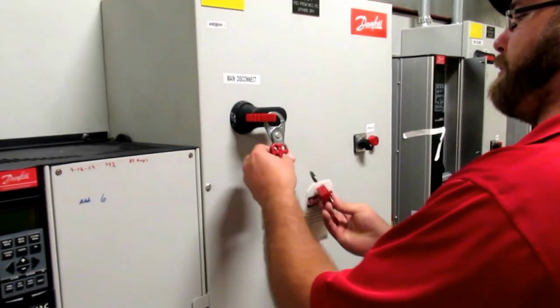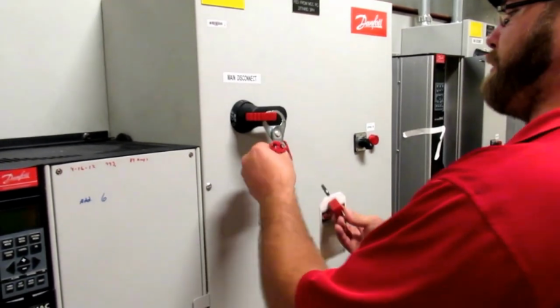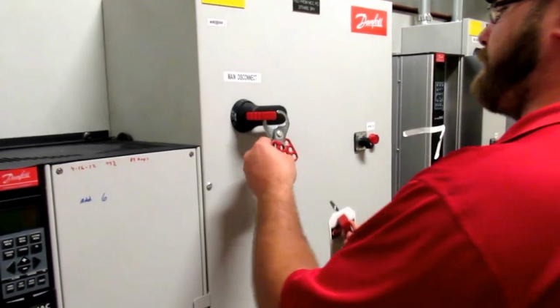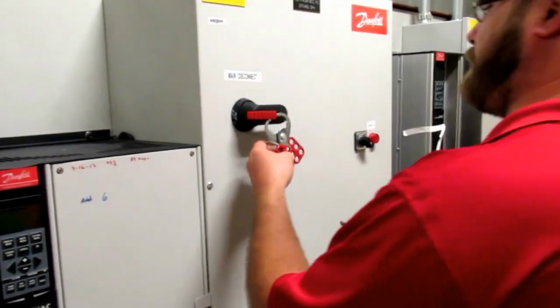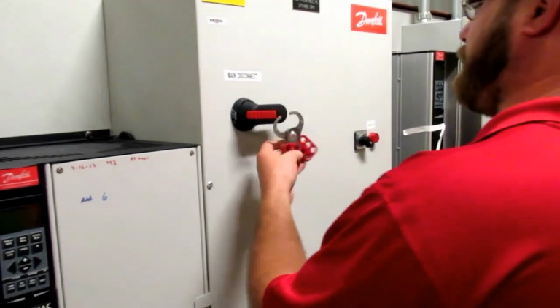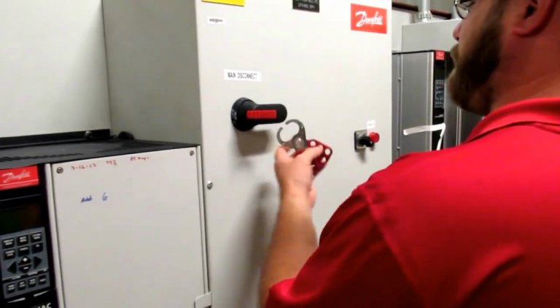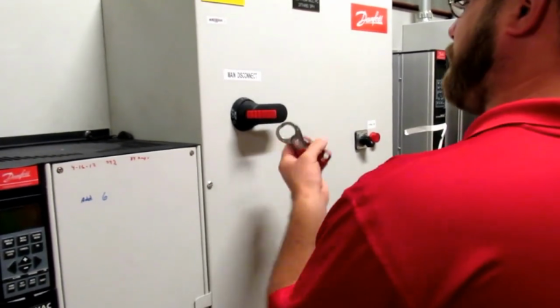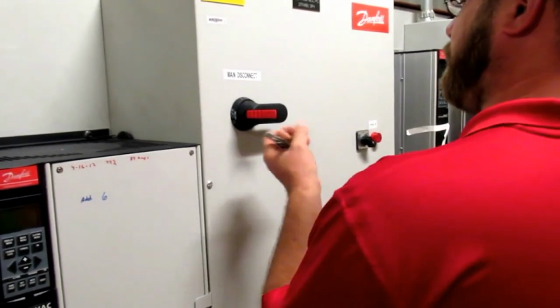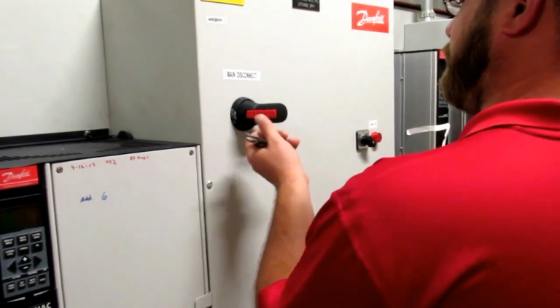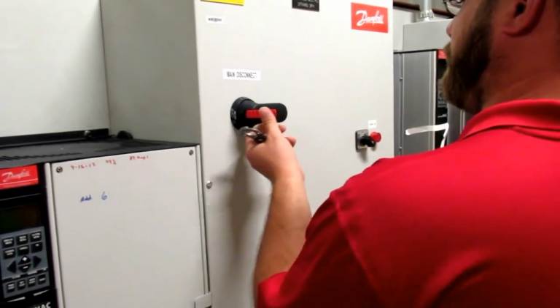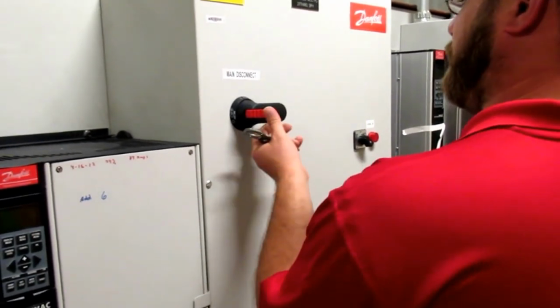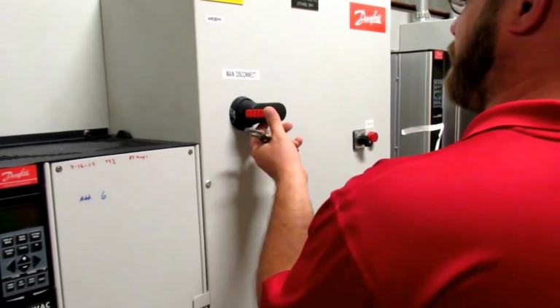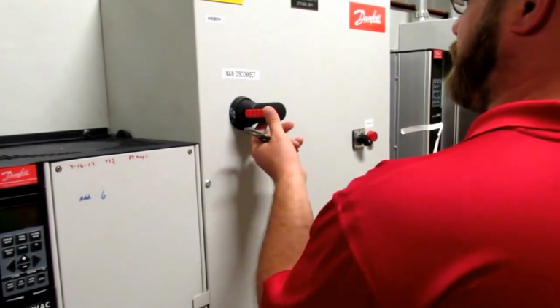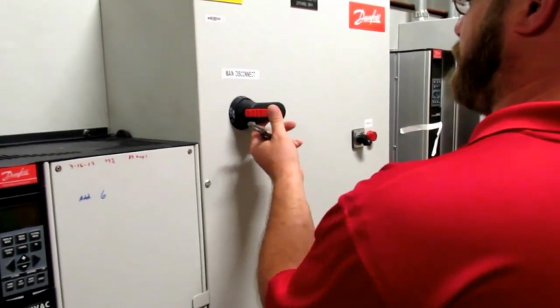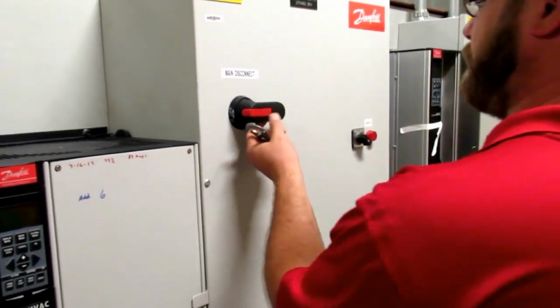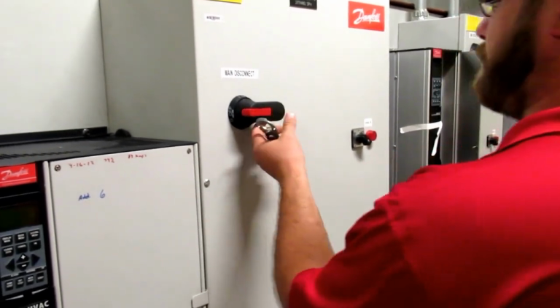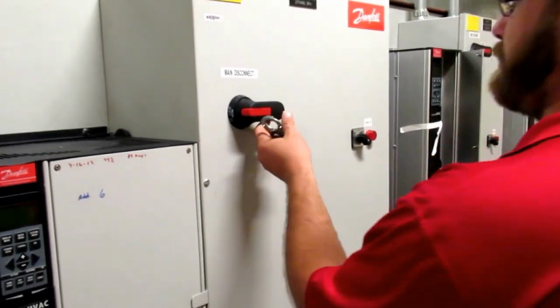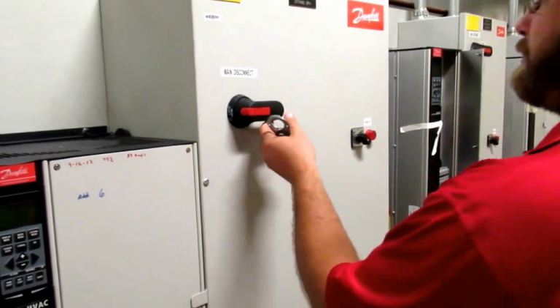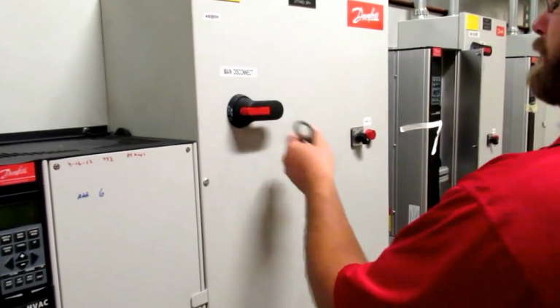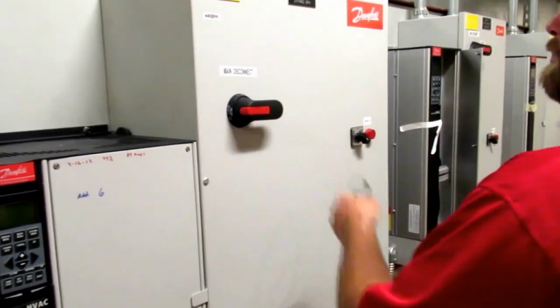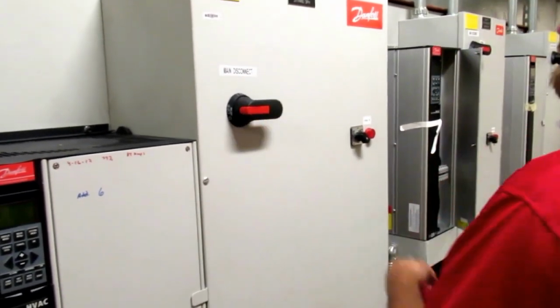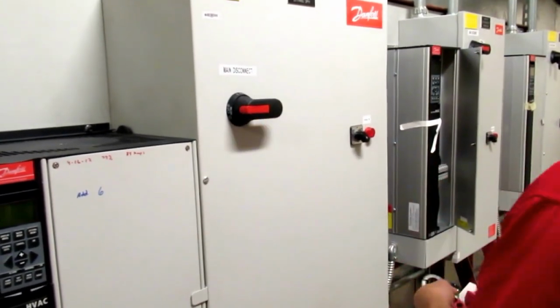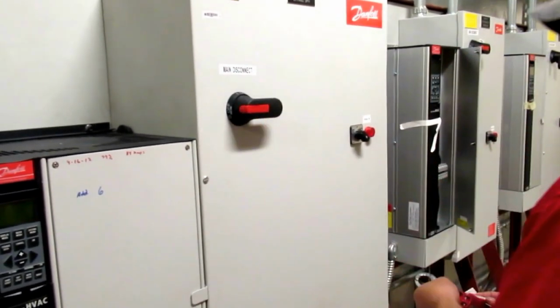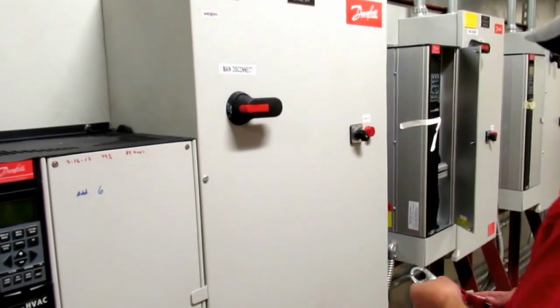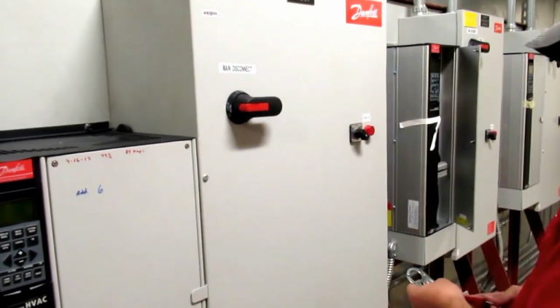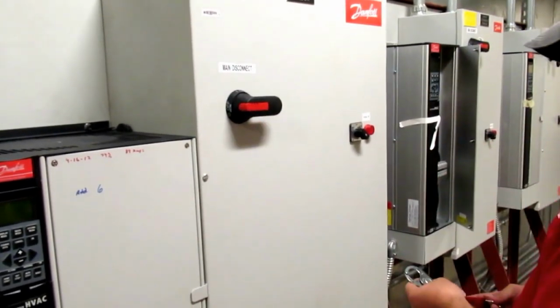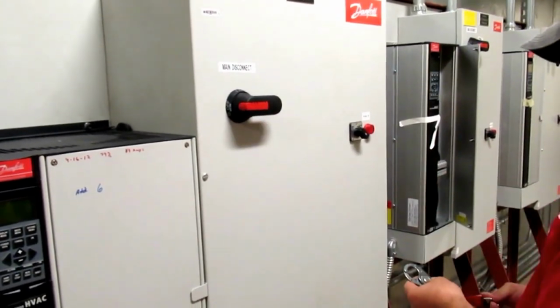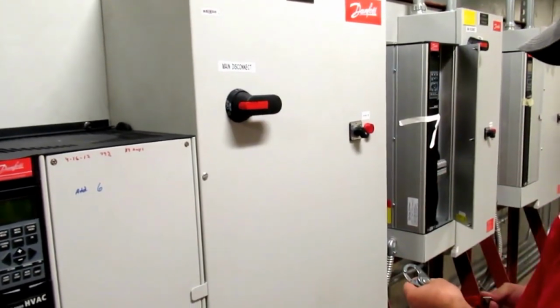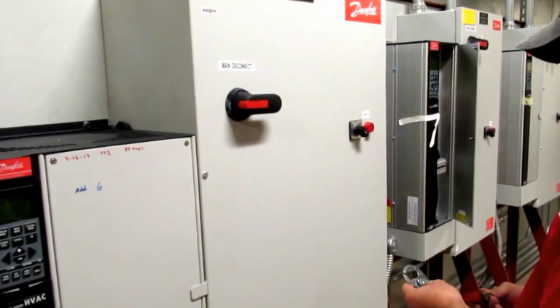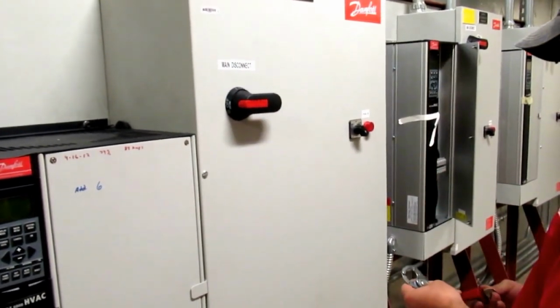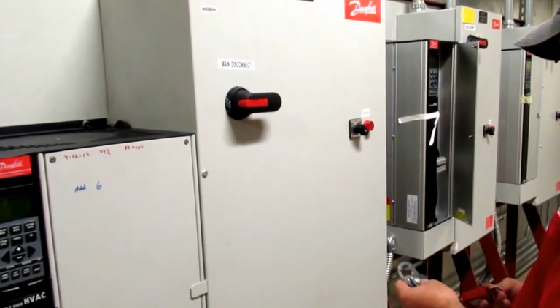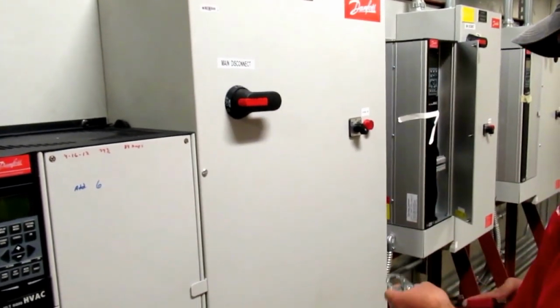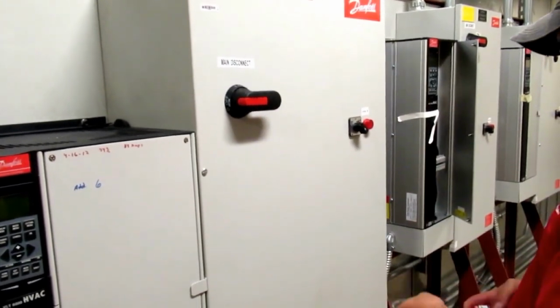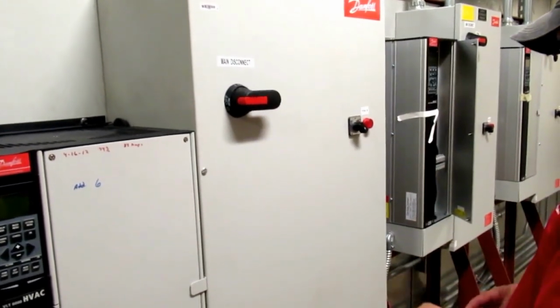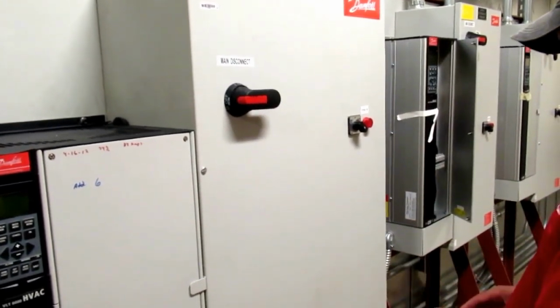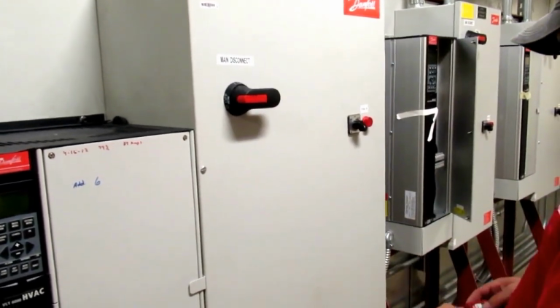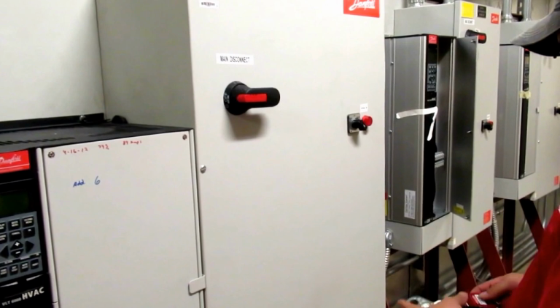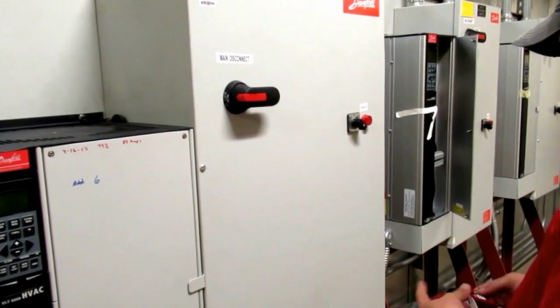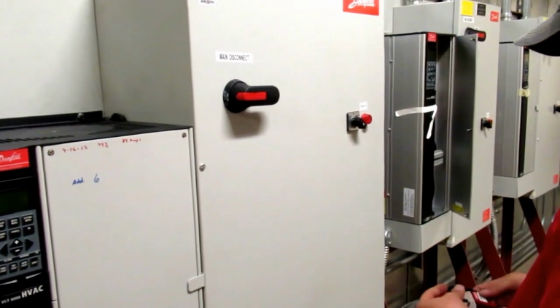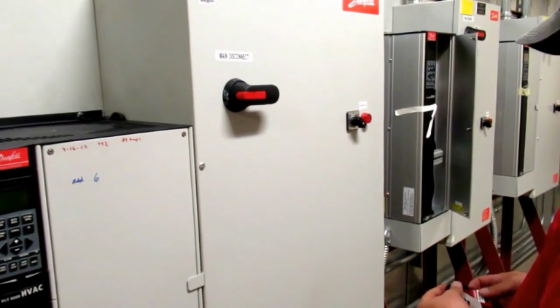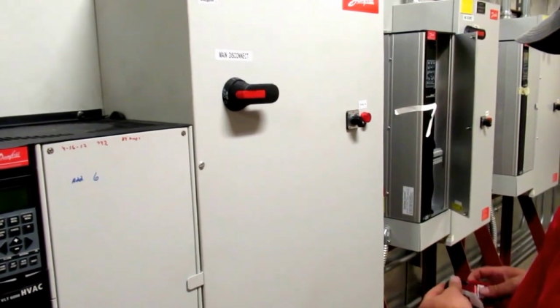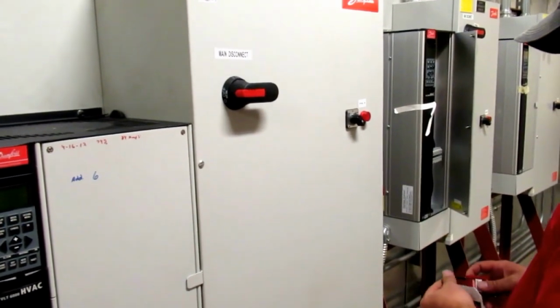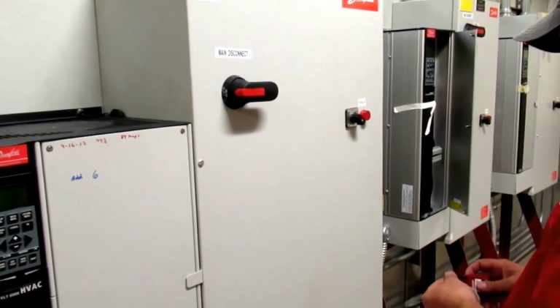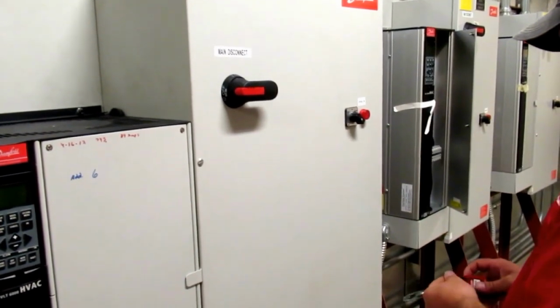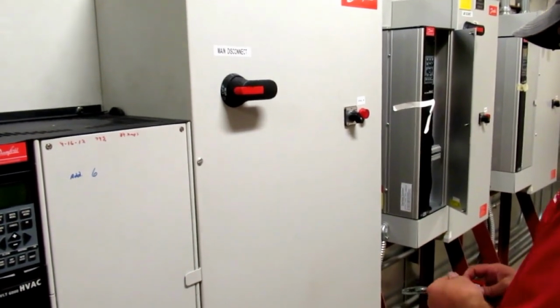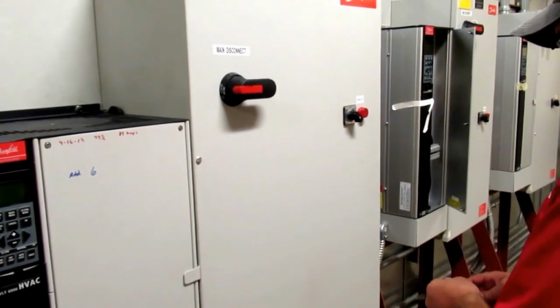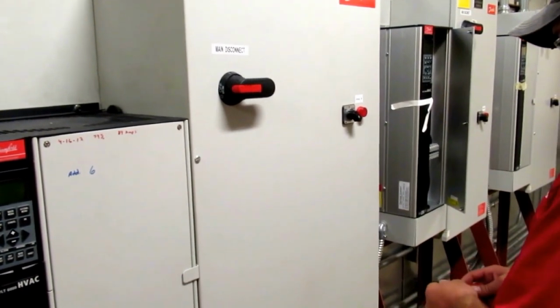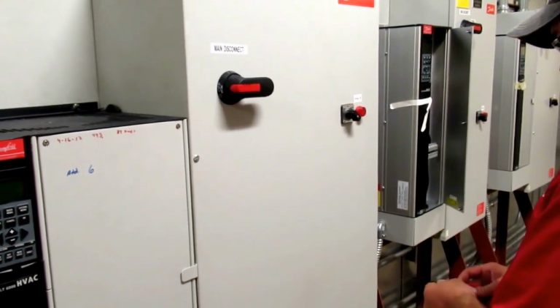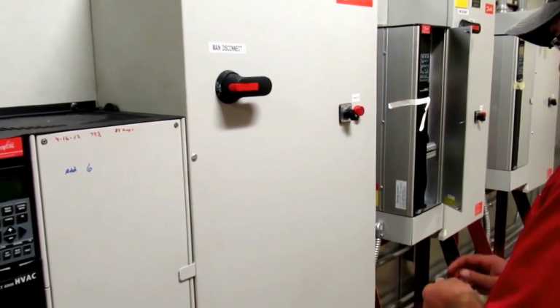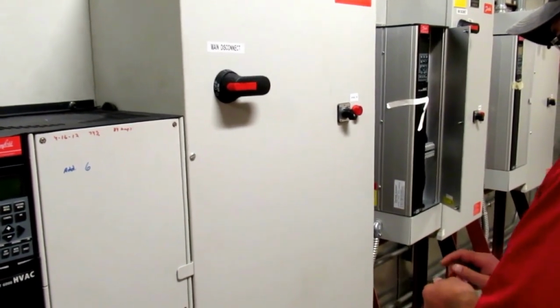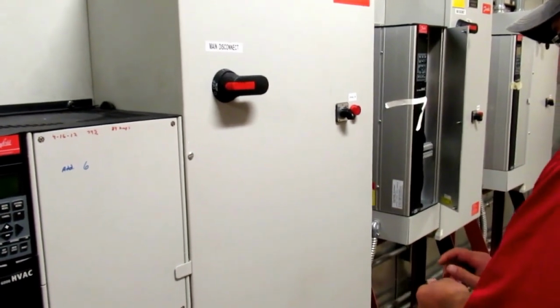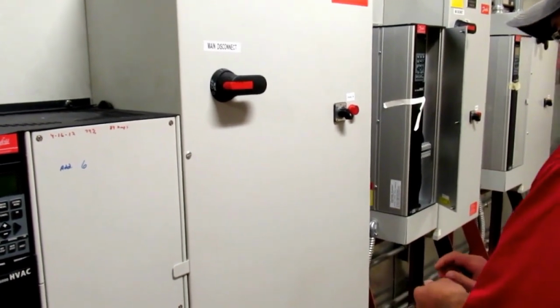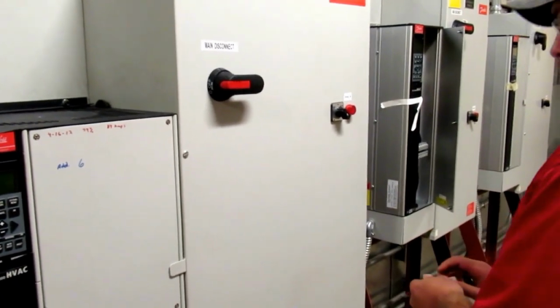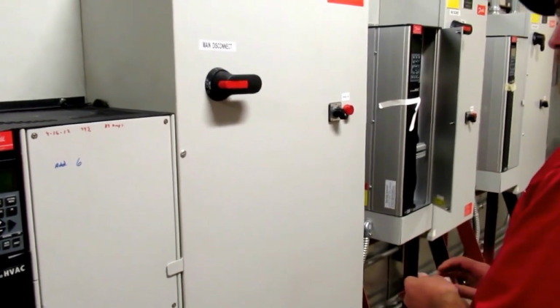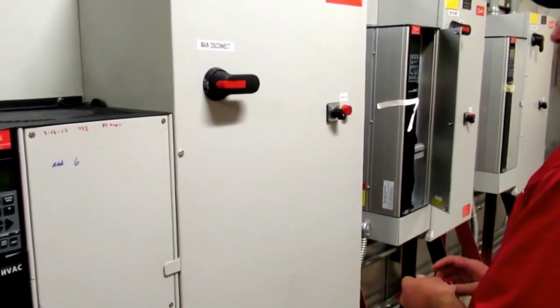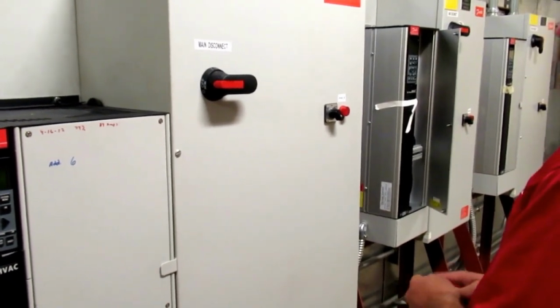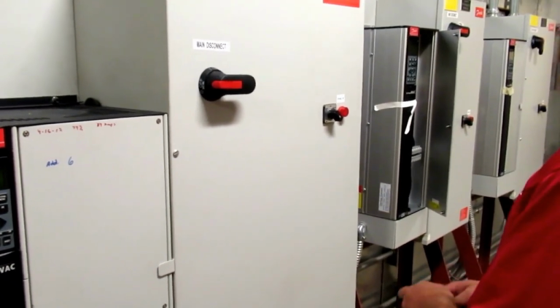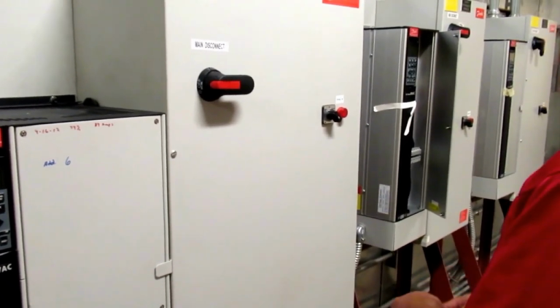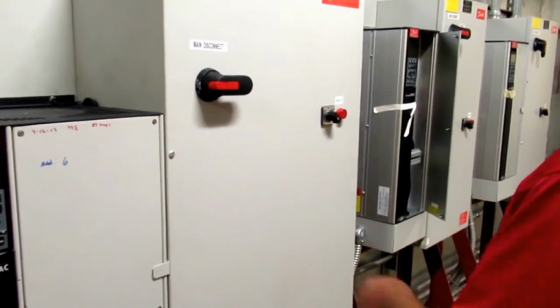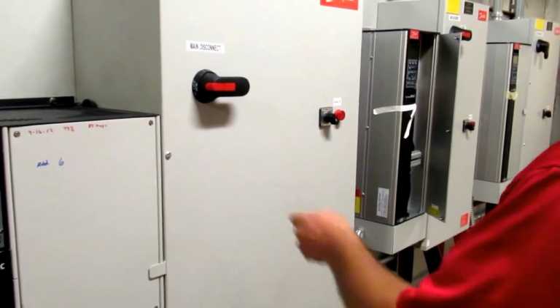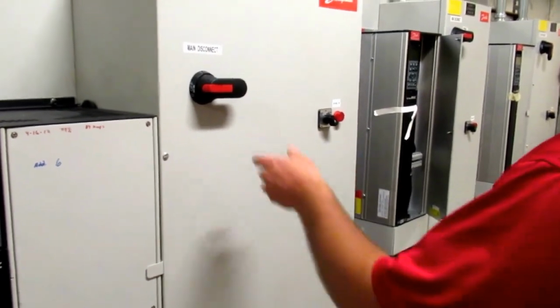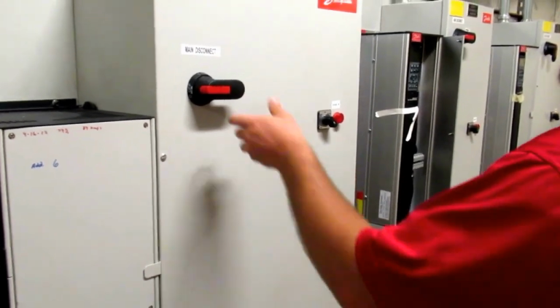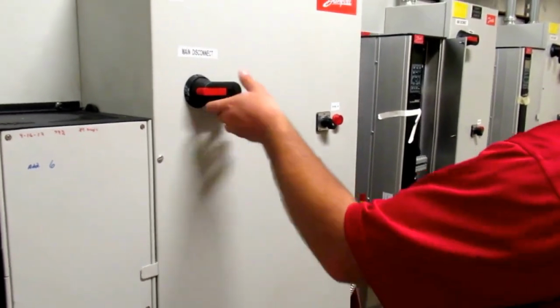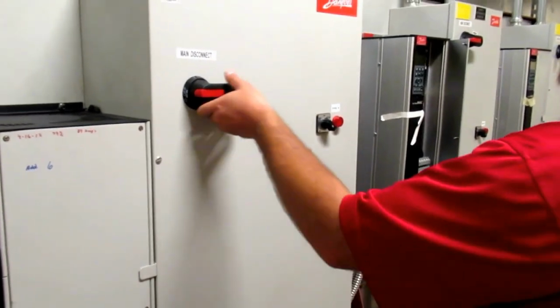Only after all work is complete and everyone has removed their lock and tag from the system can power be restored.